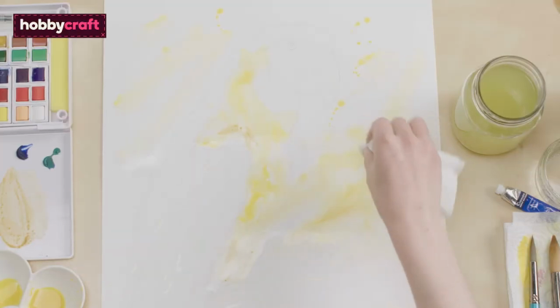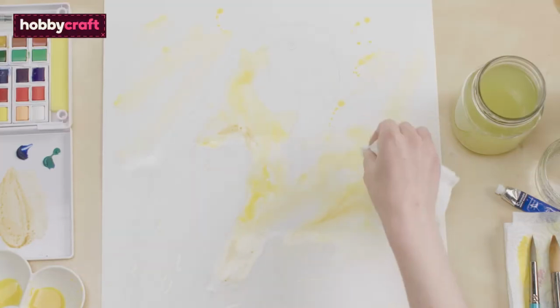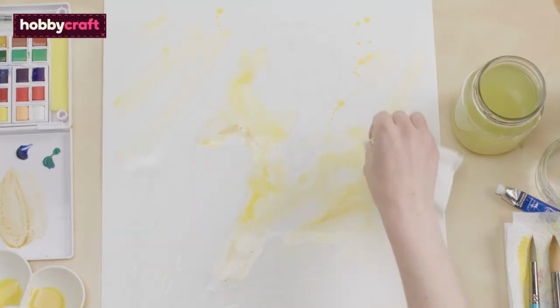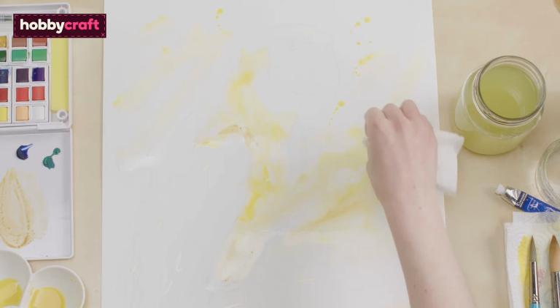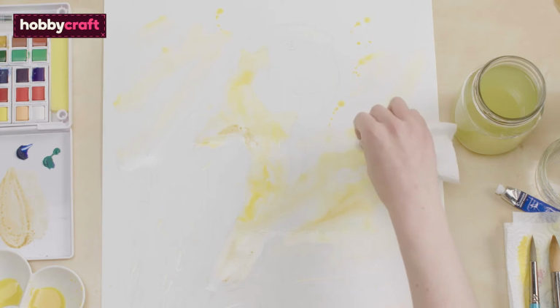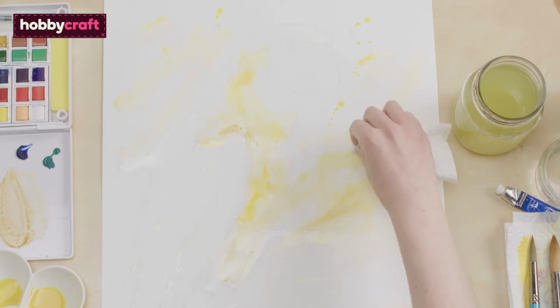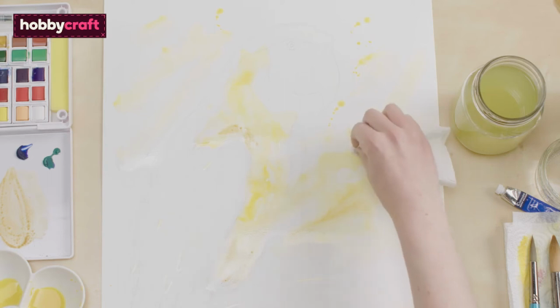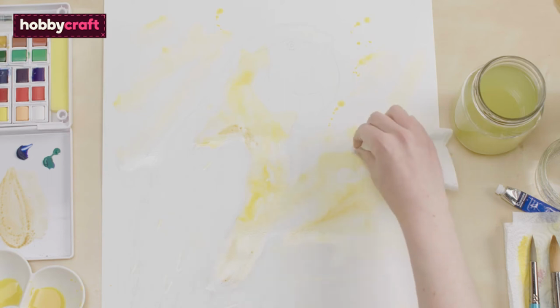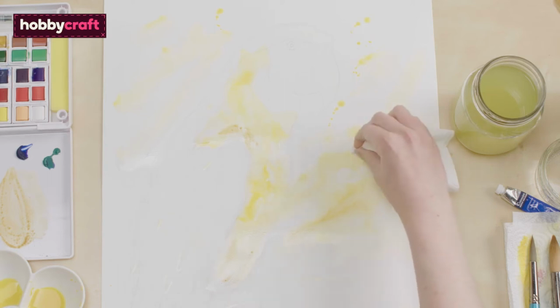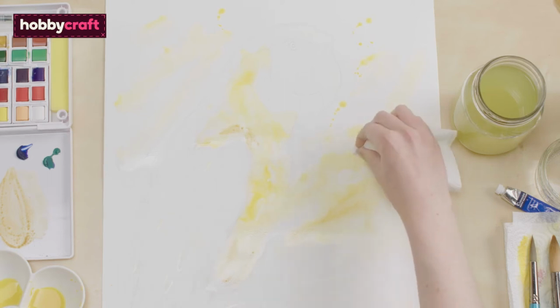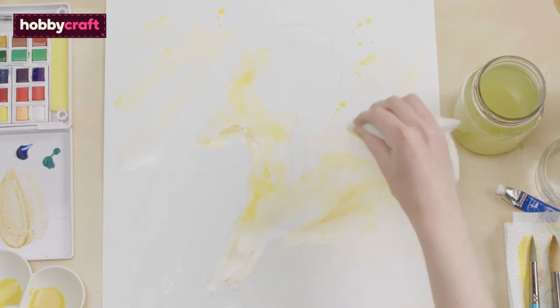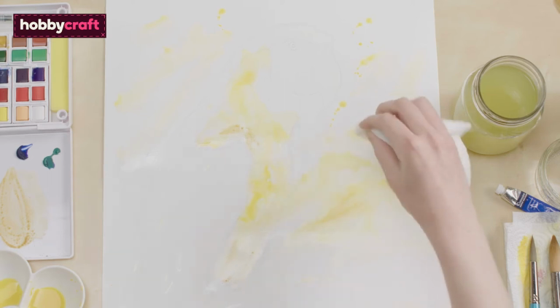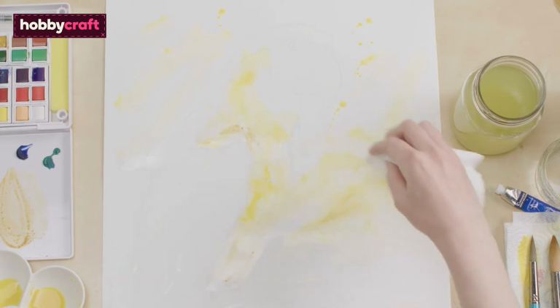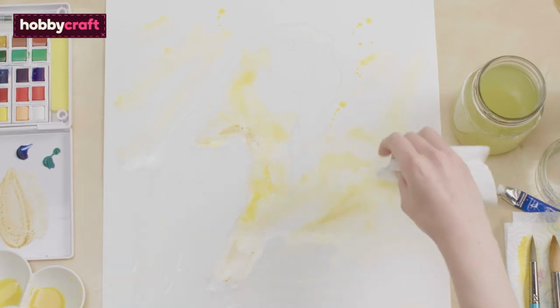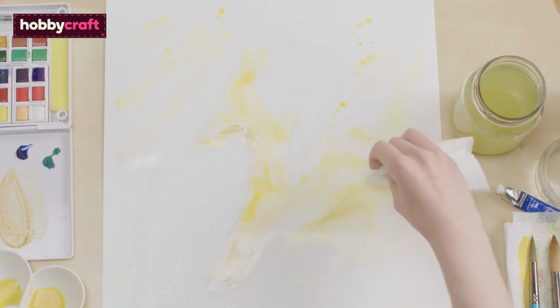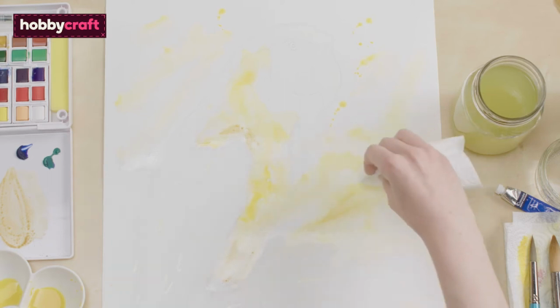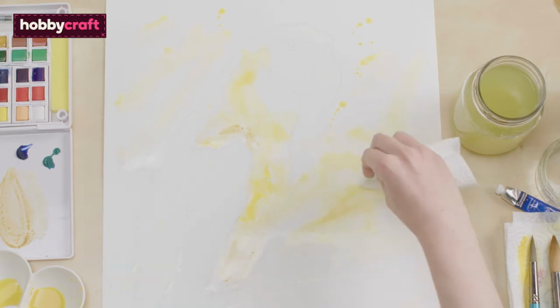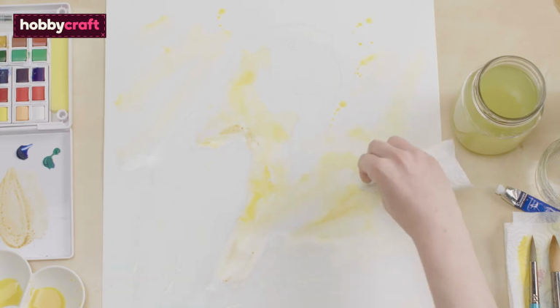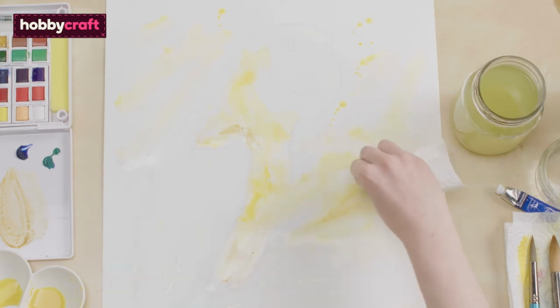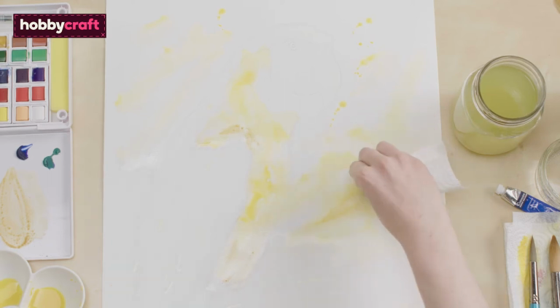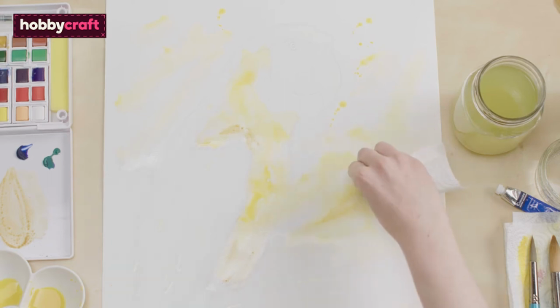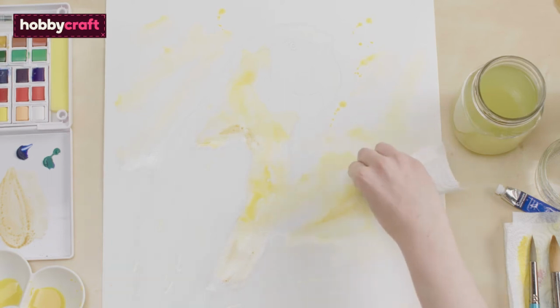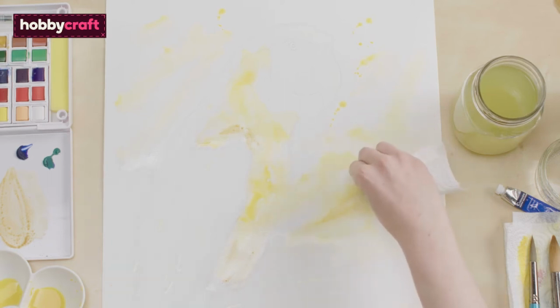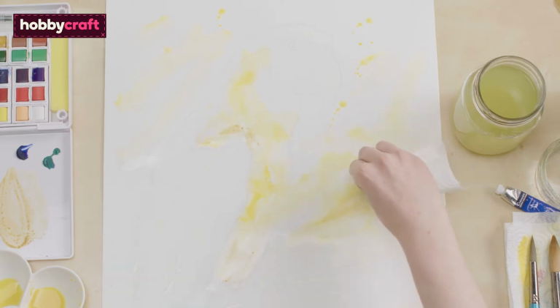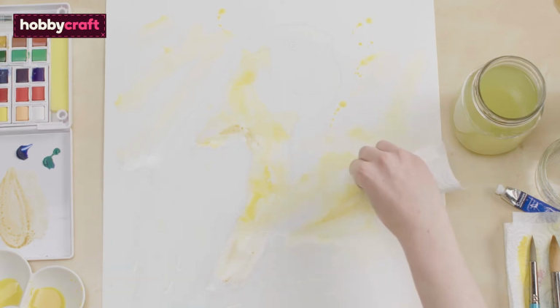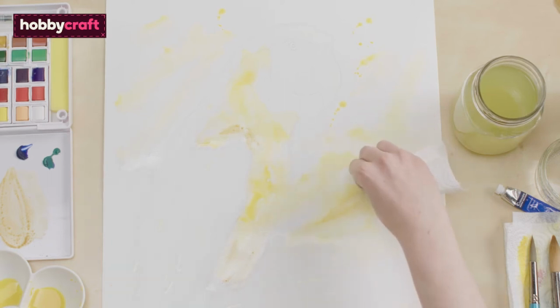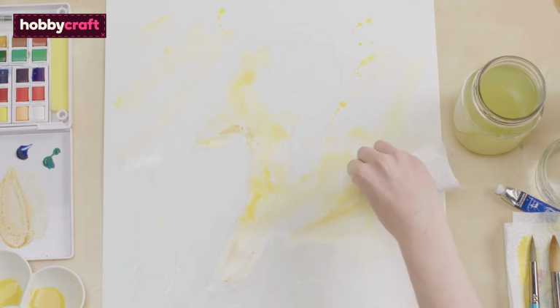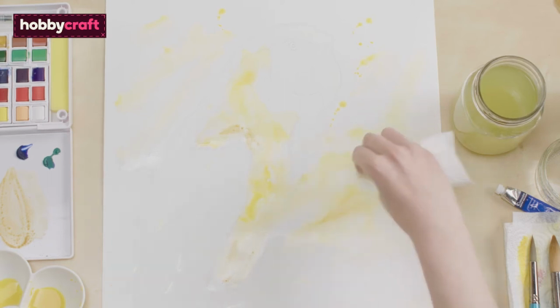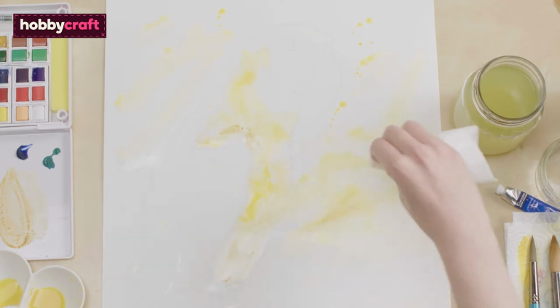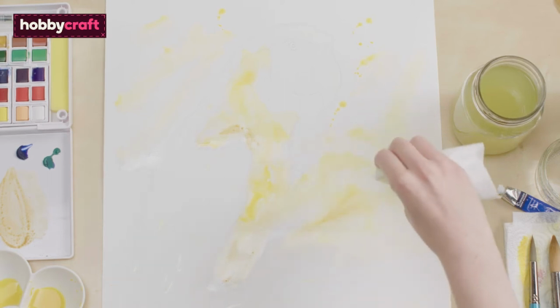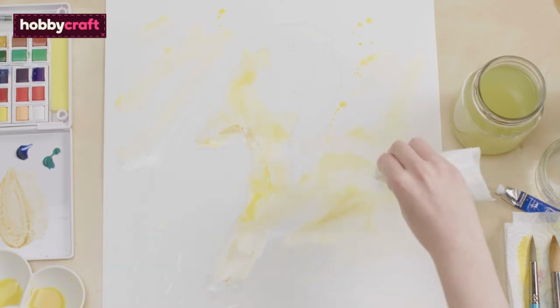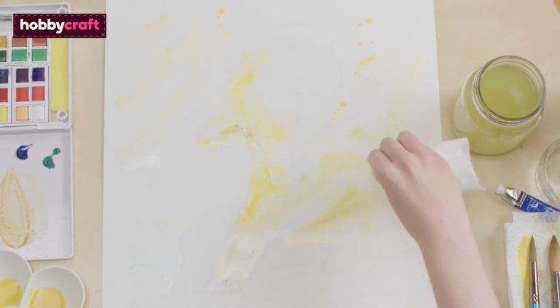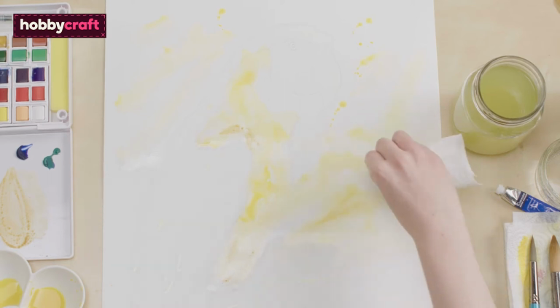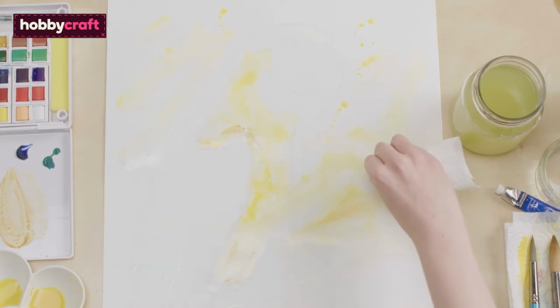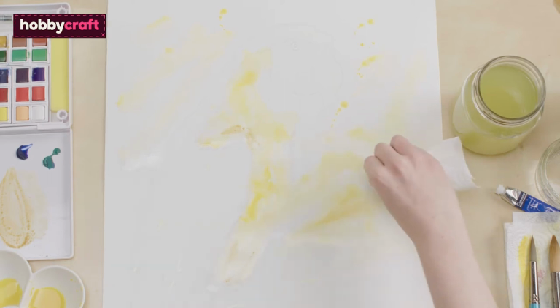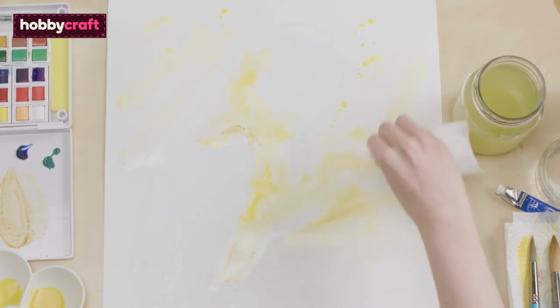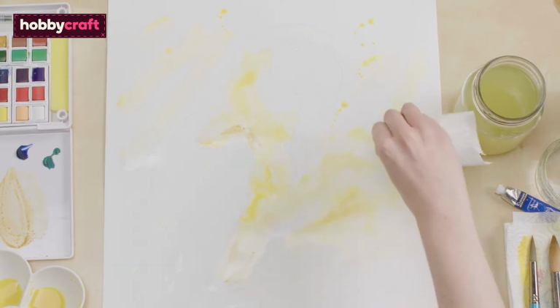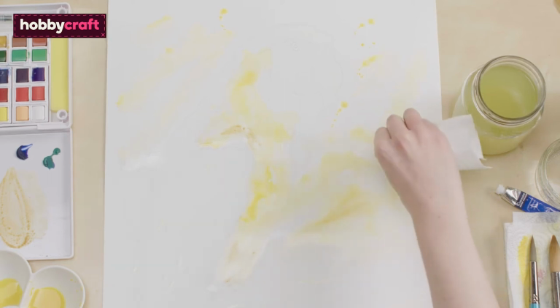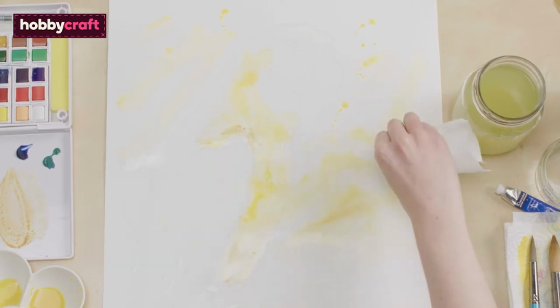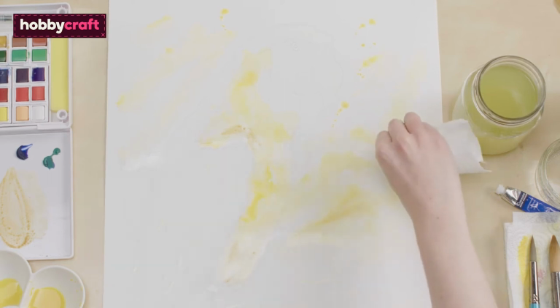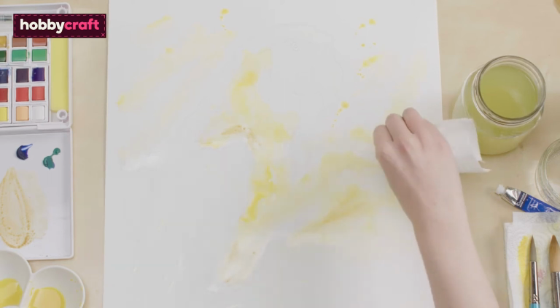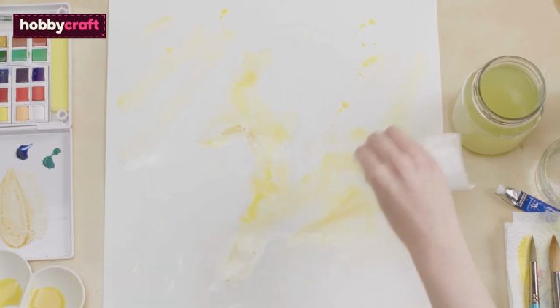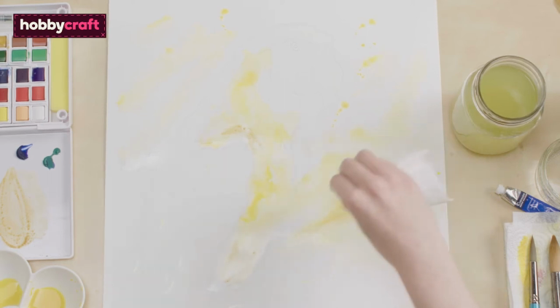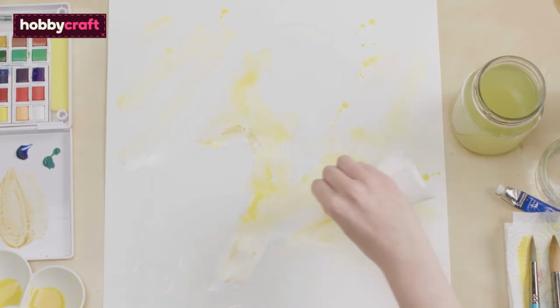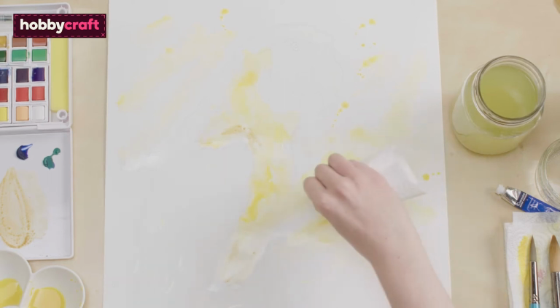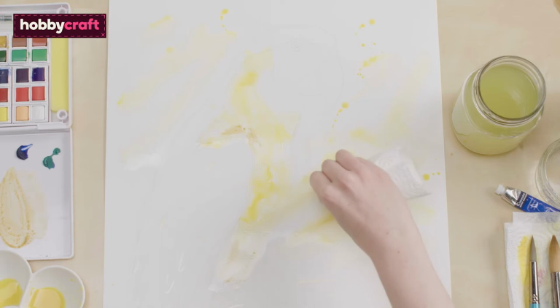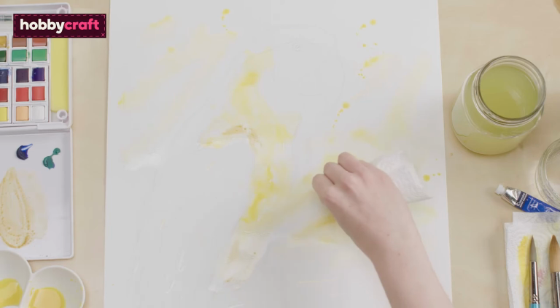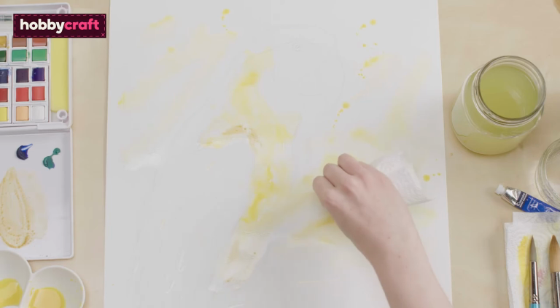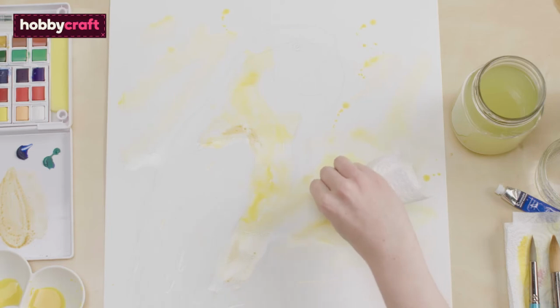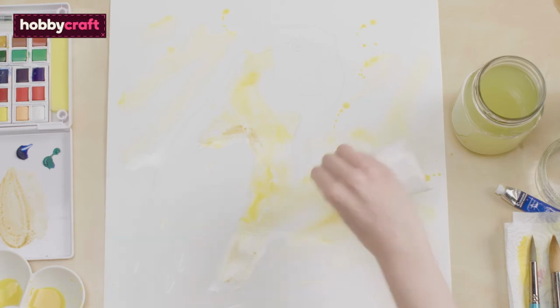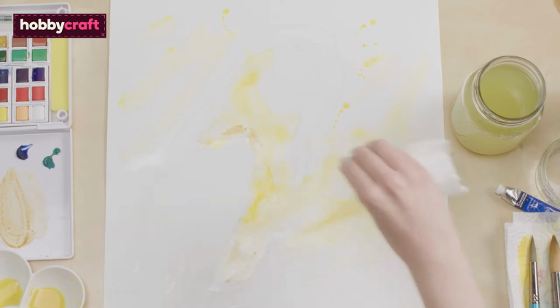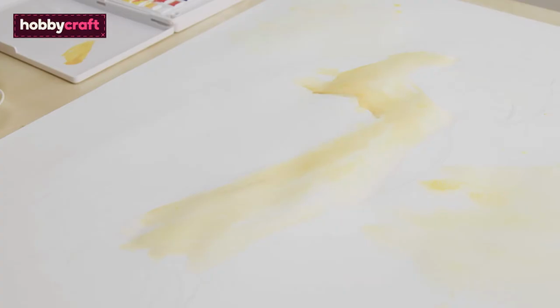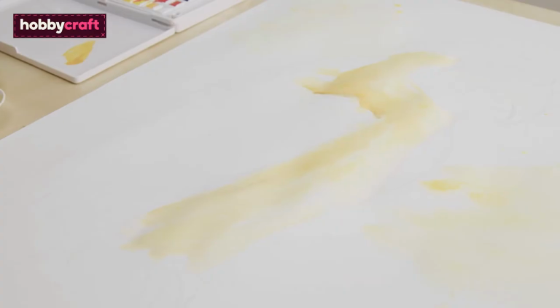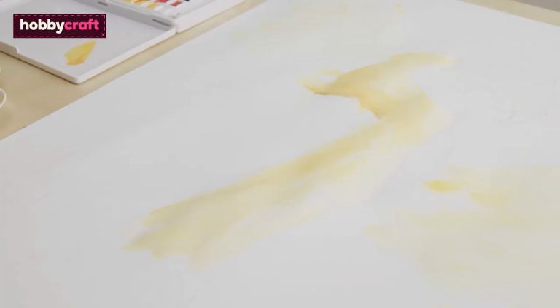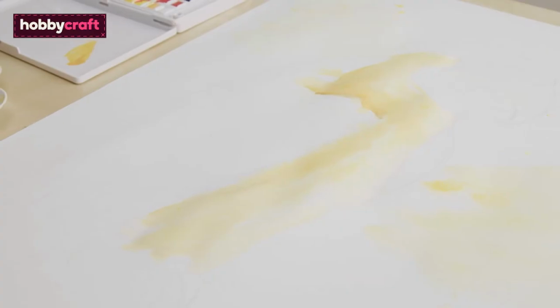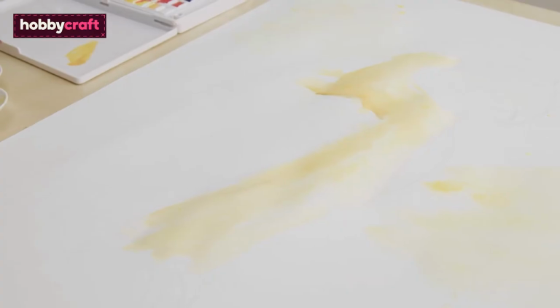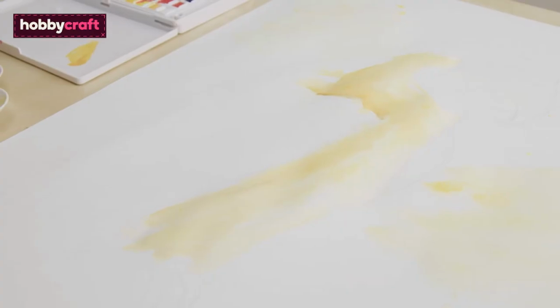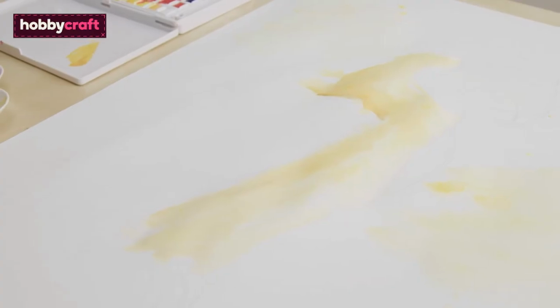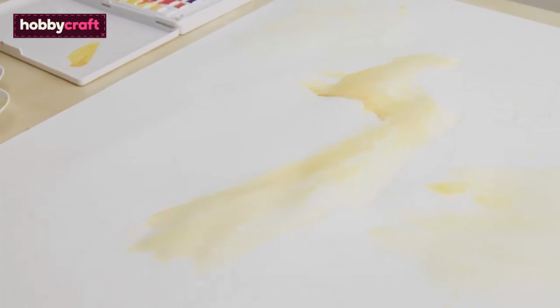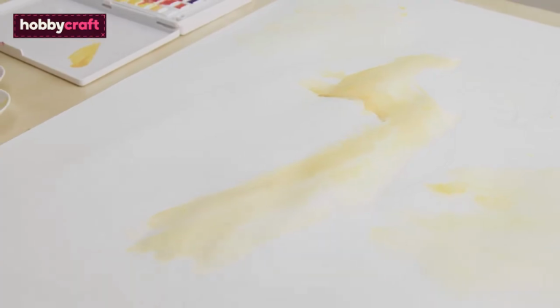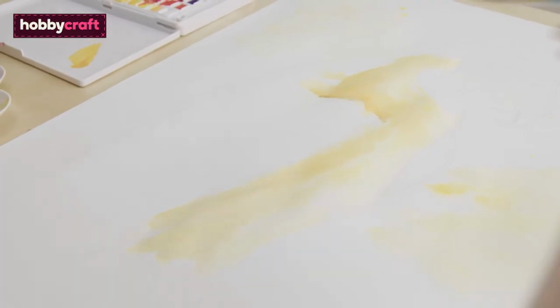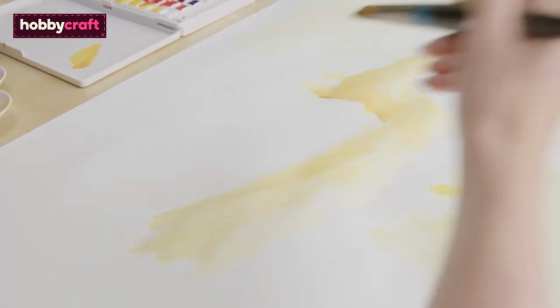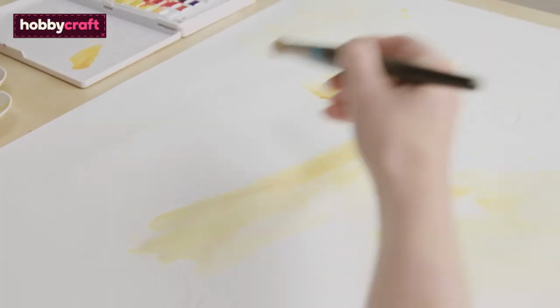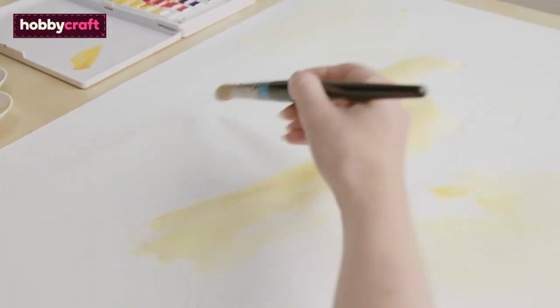When using watercolour paint, you want to retain the highlights as you won't be able to add them back in later. Wait for this section to dry.